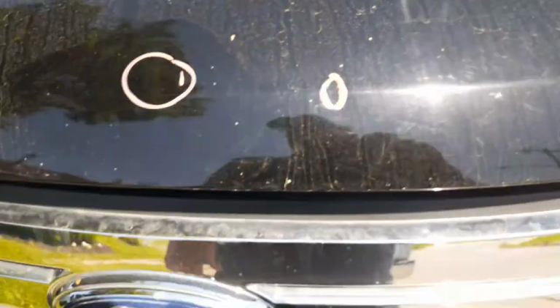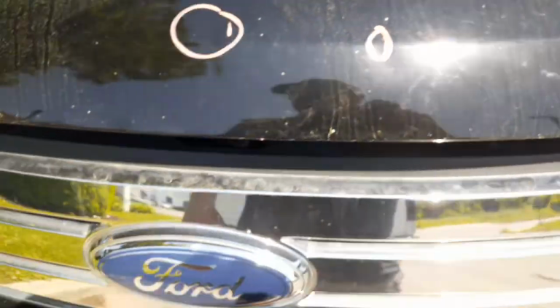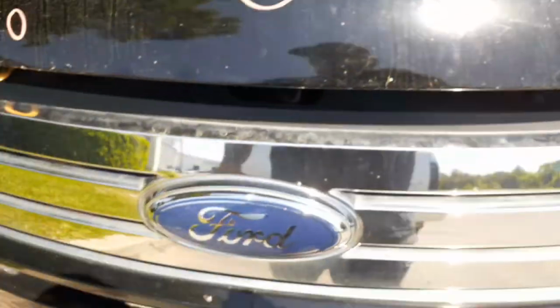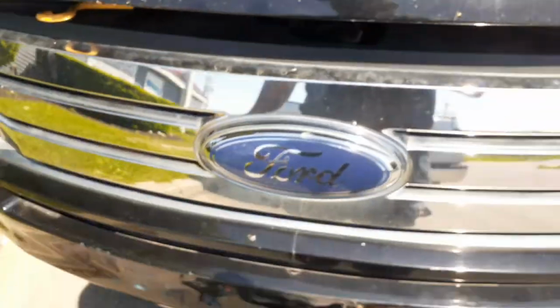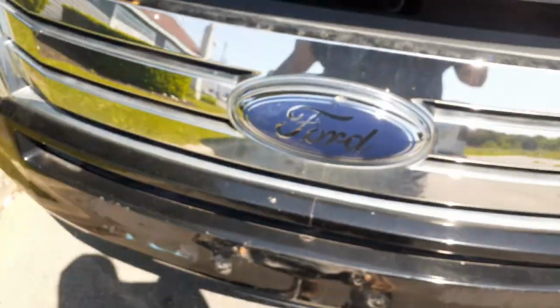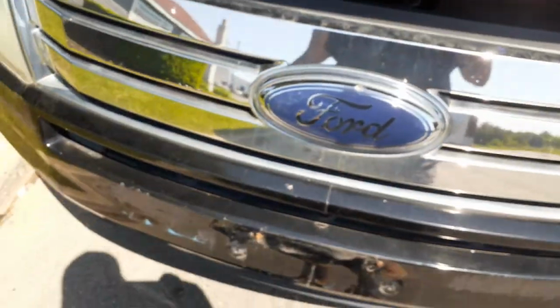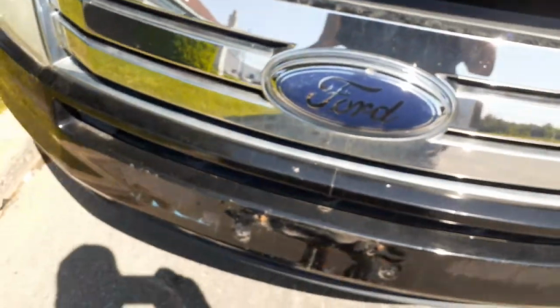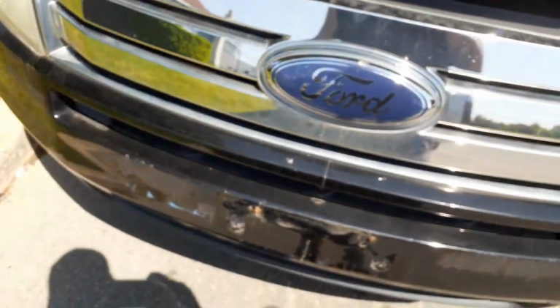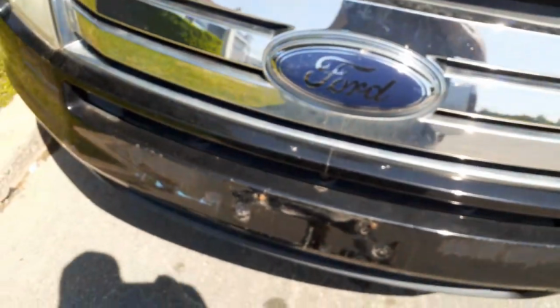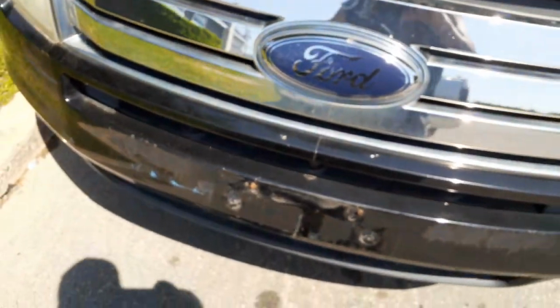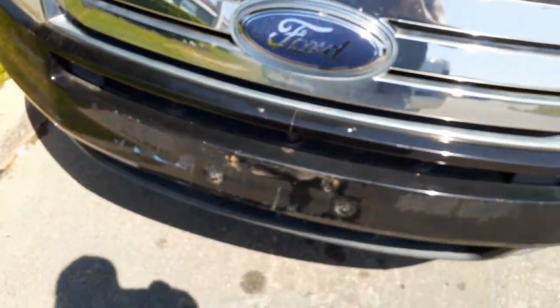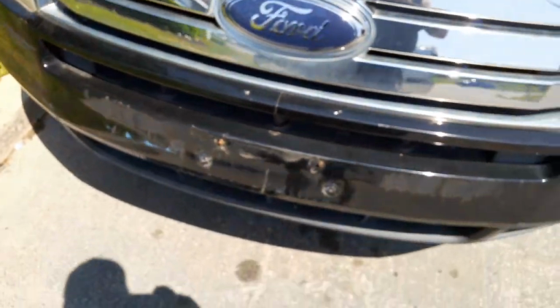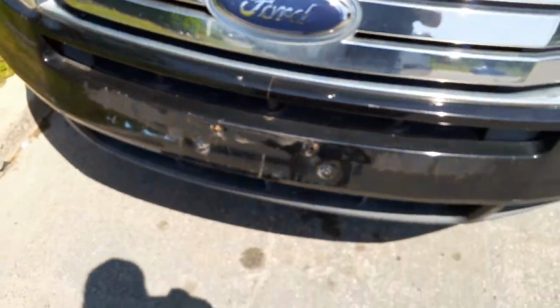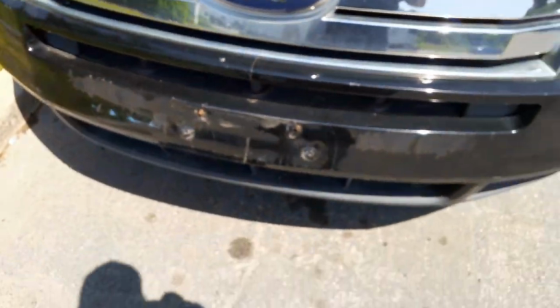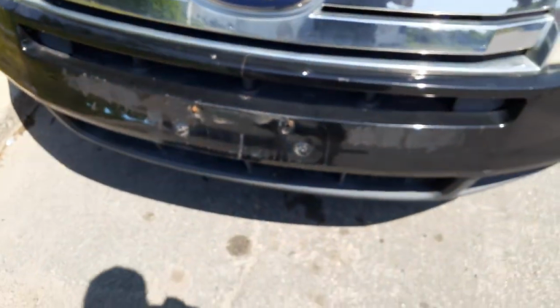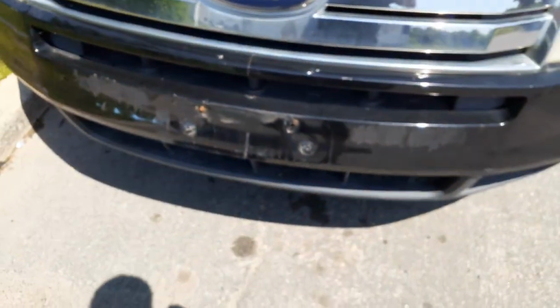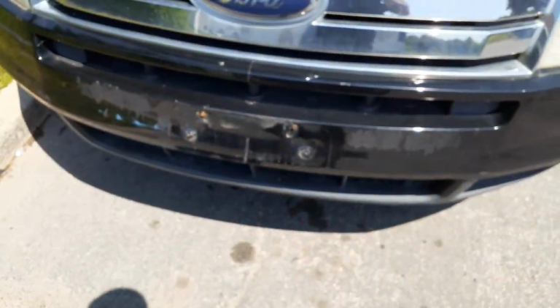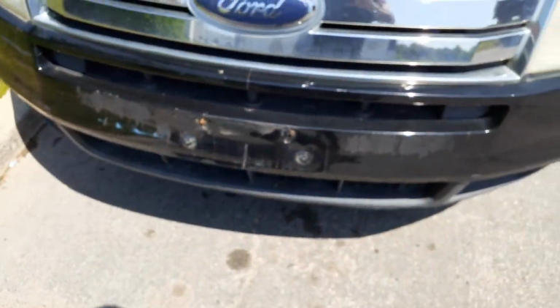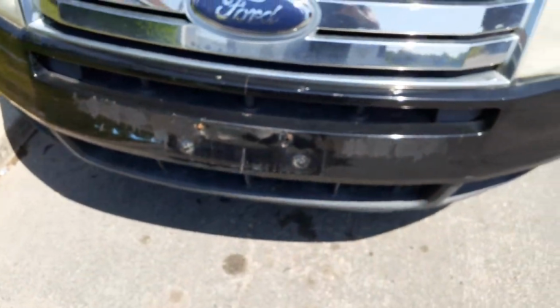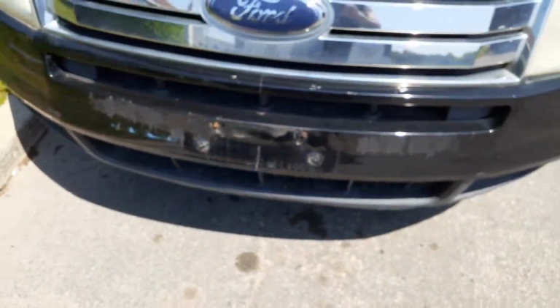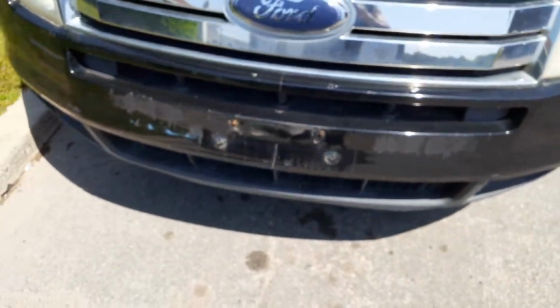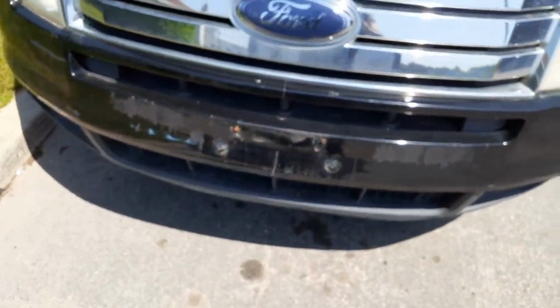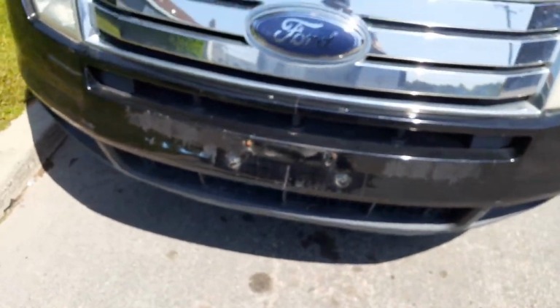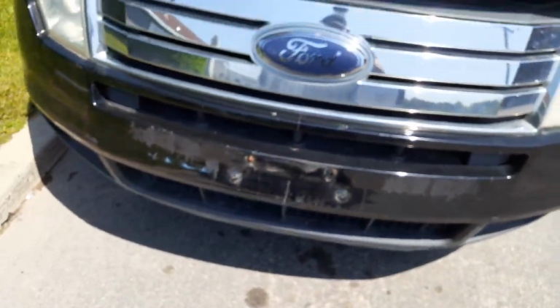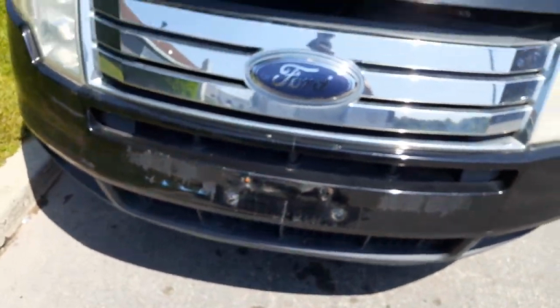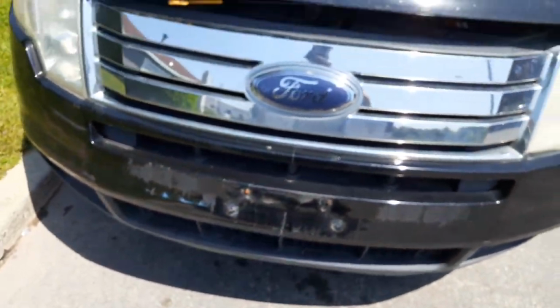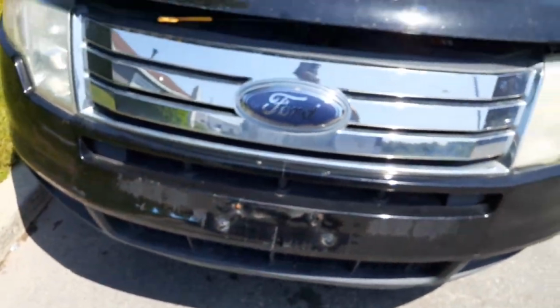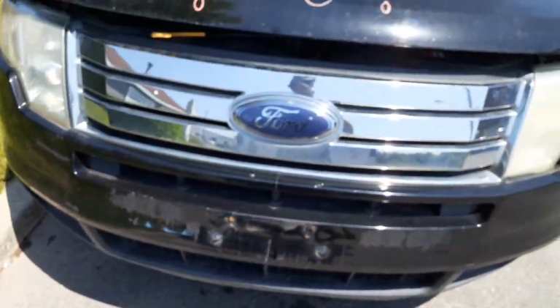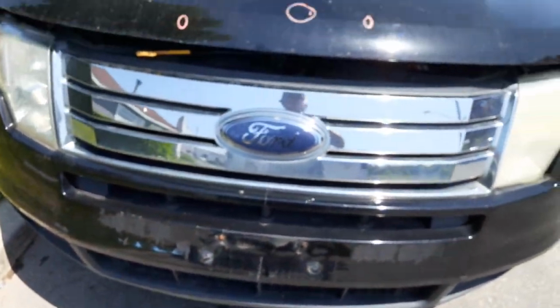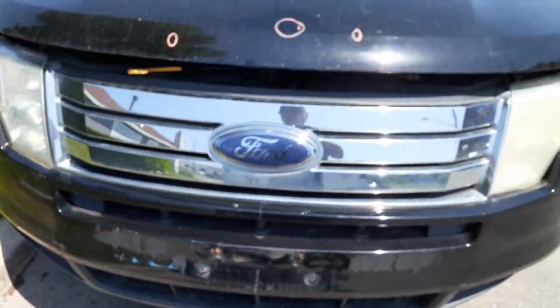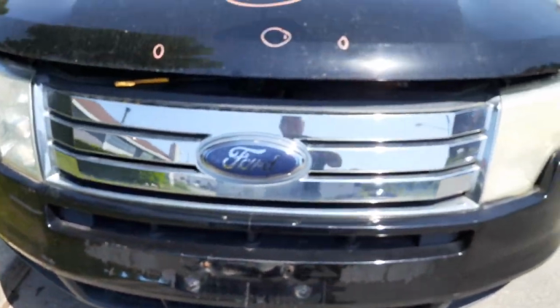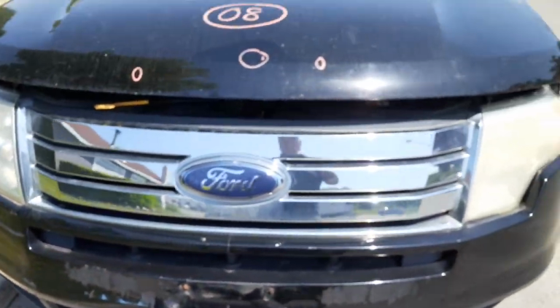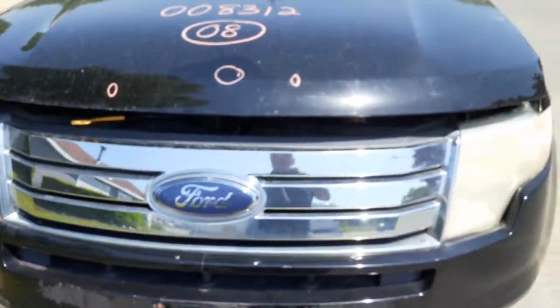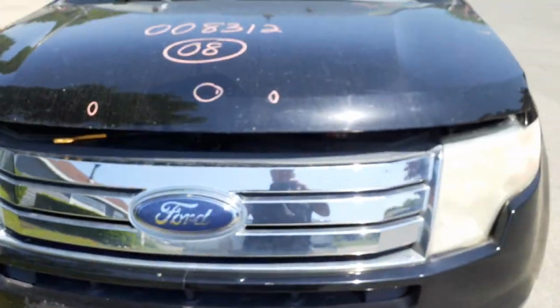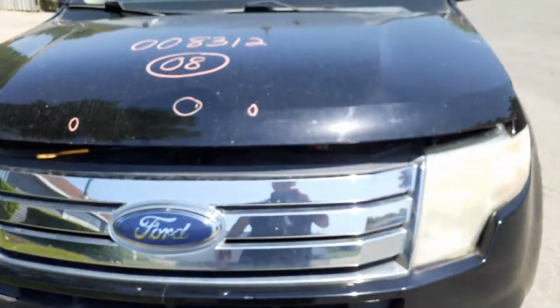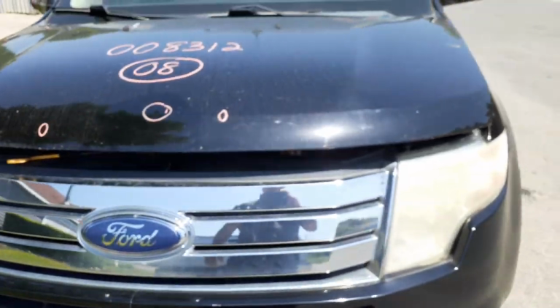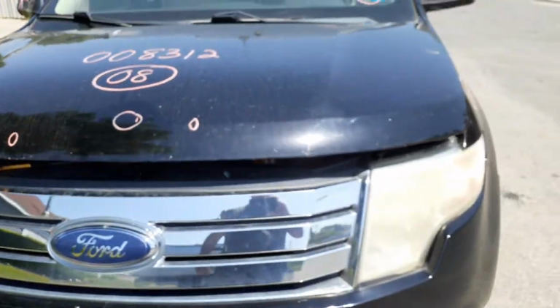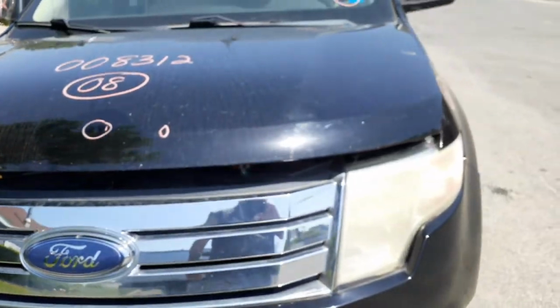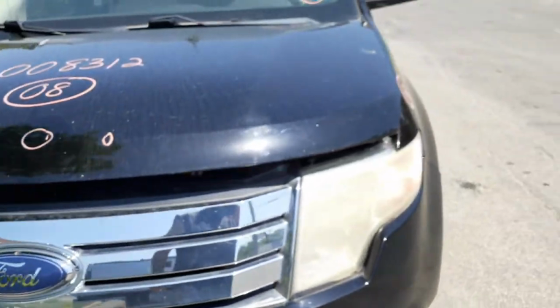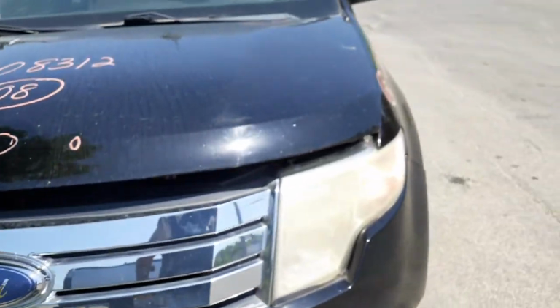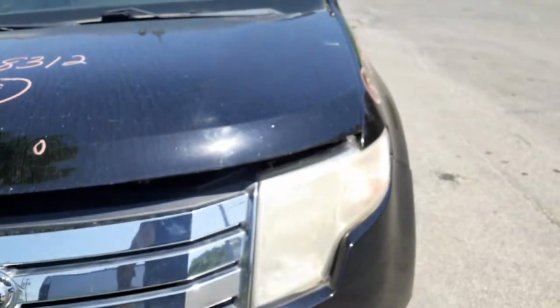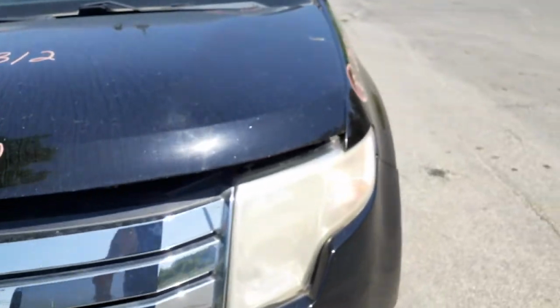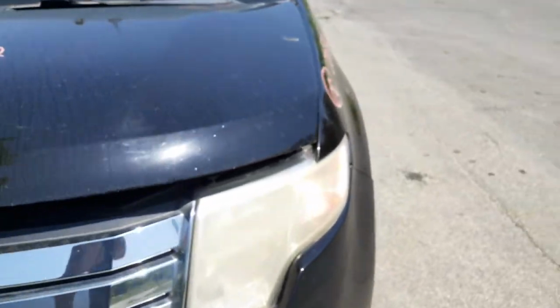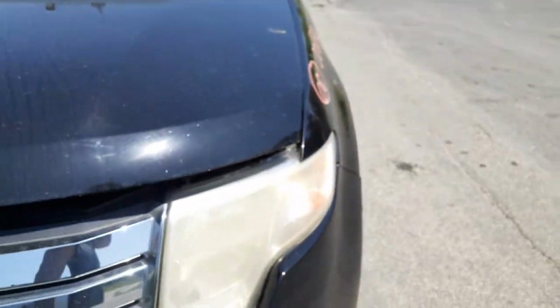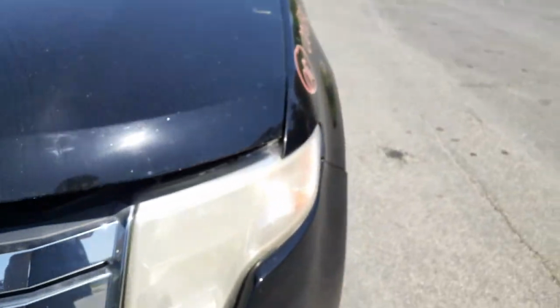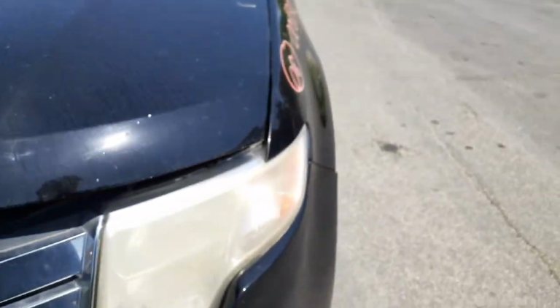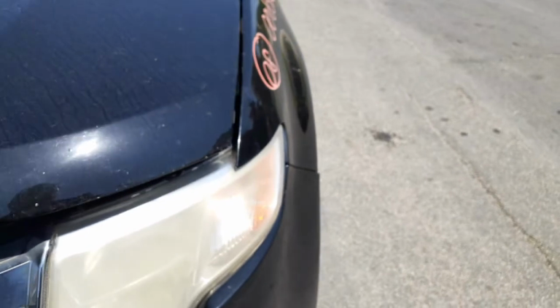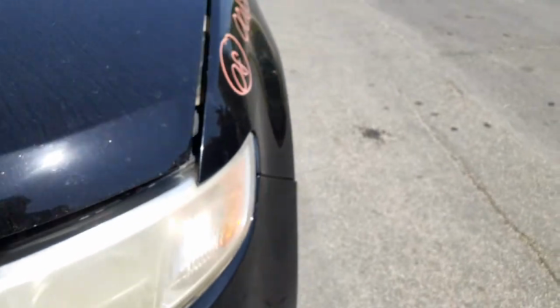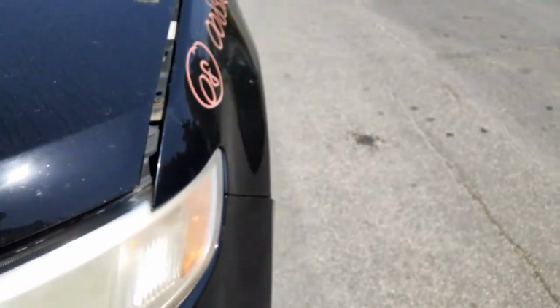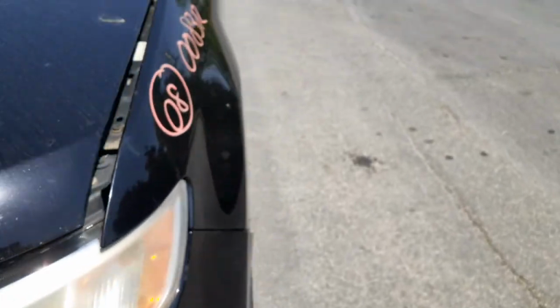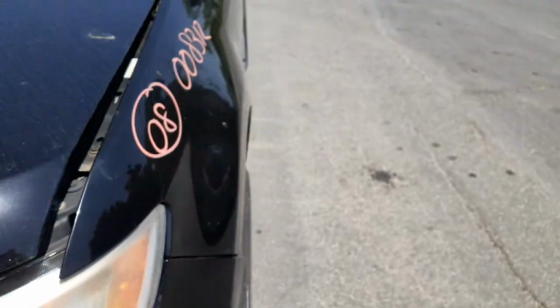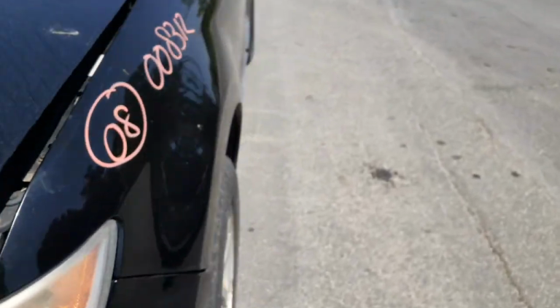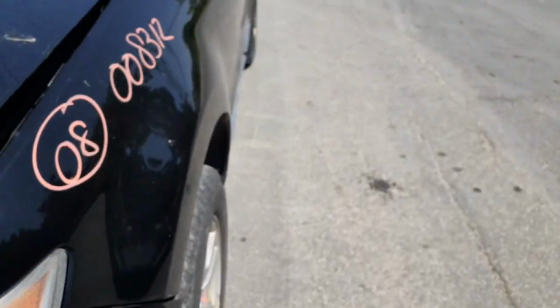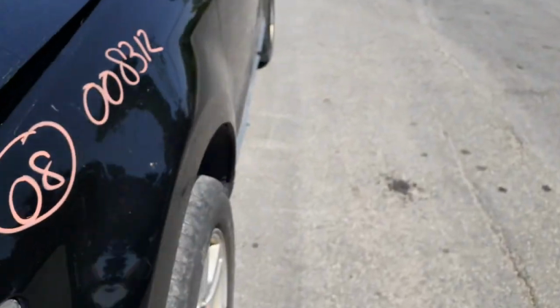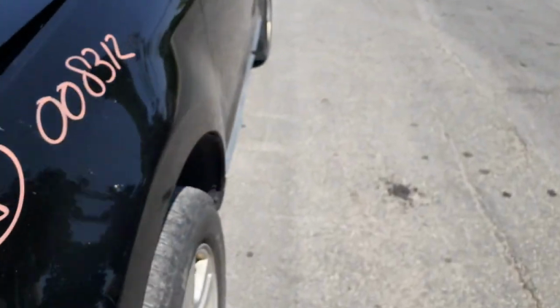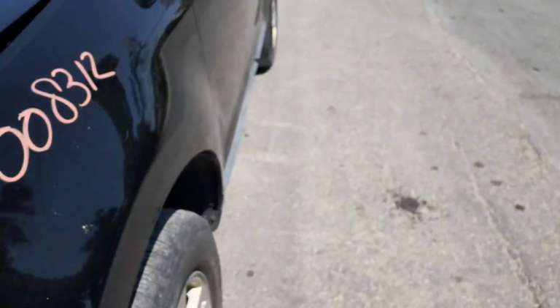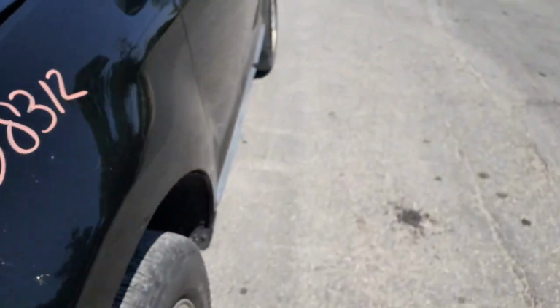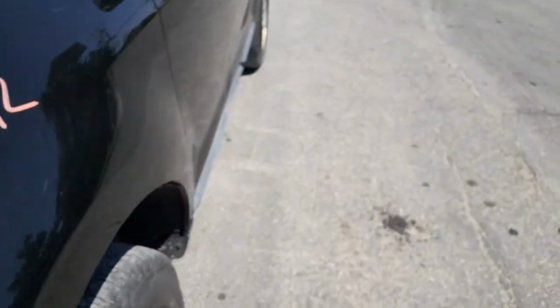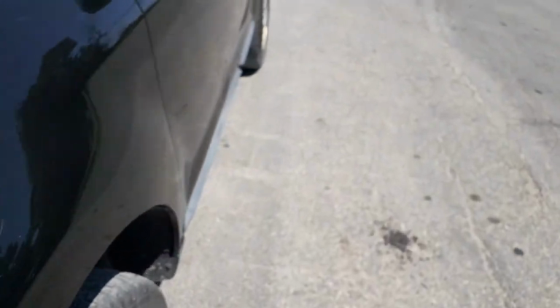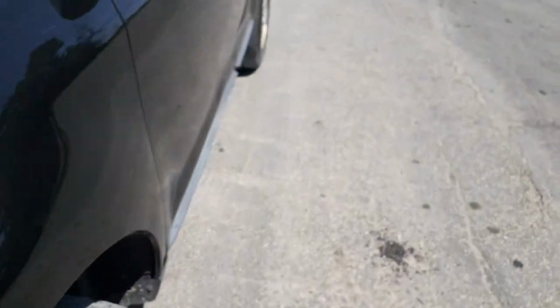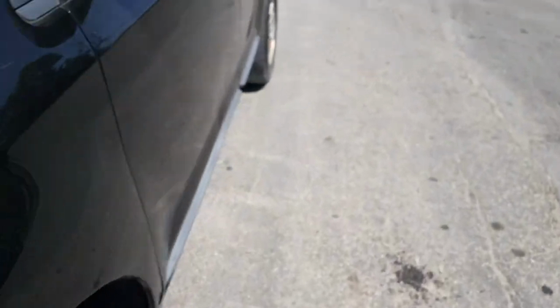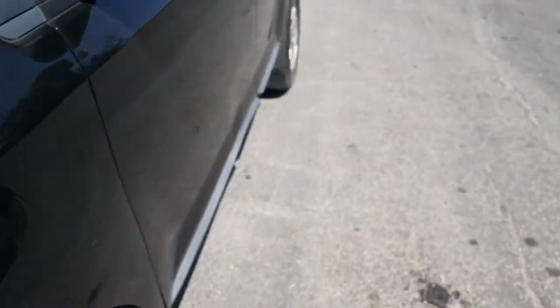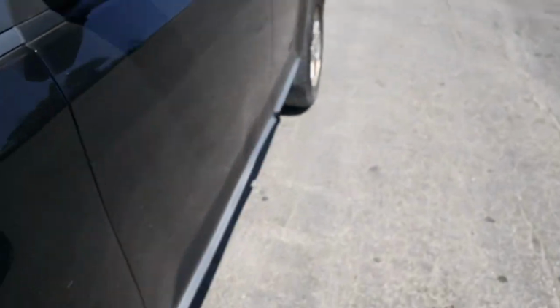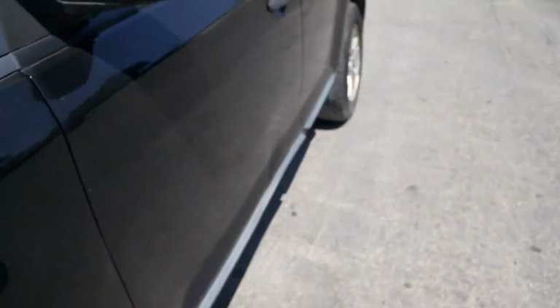Front bumper reinforcement. Radiator support — it's an unbolt — seems to be in good shape.